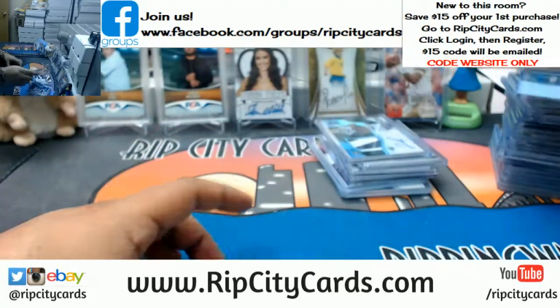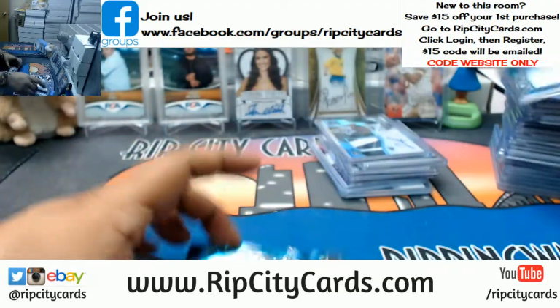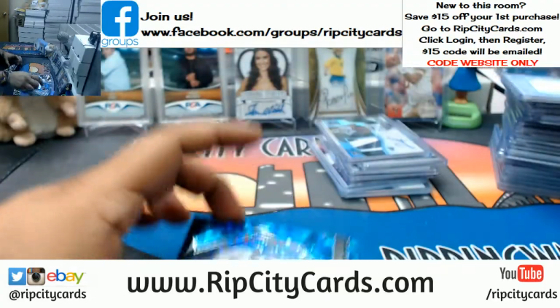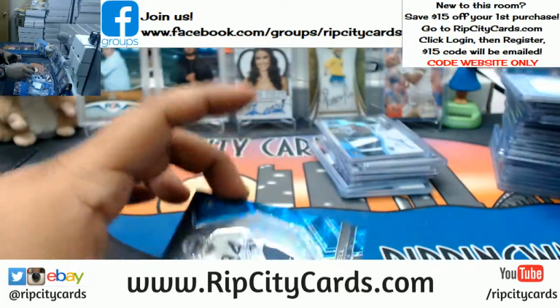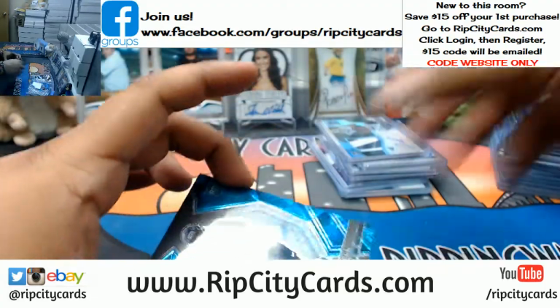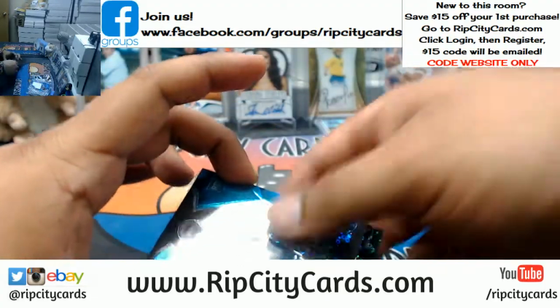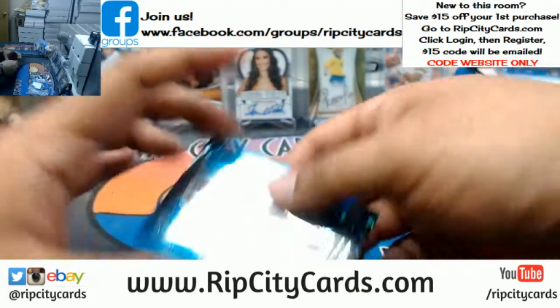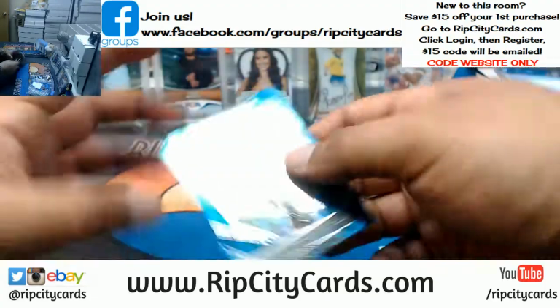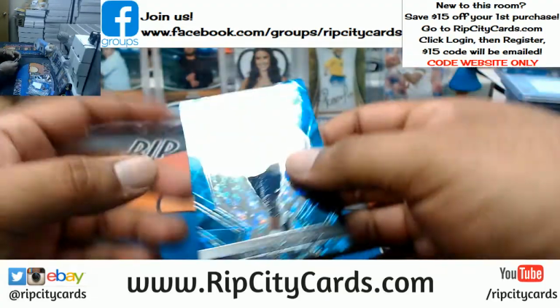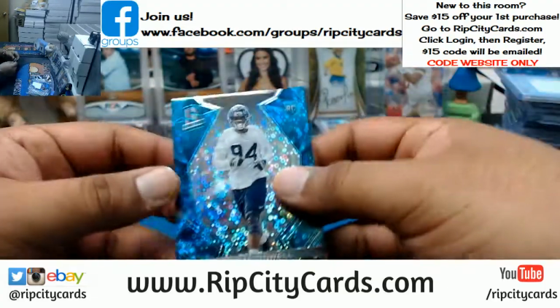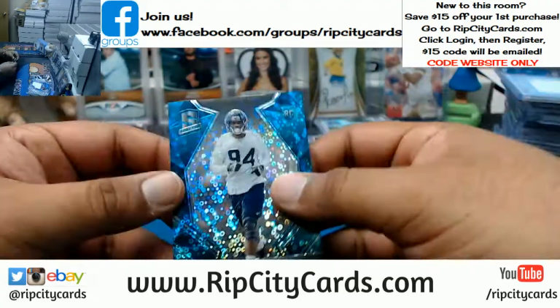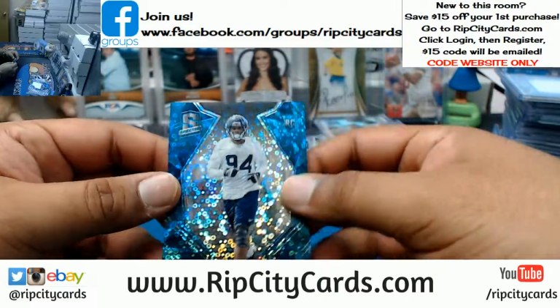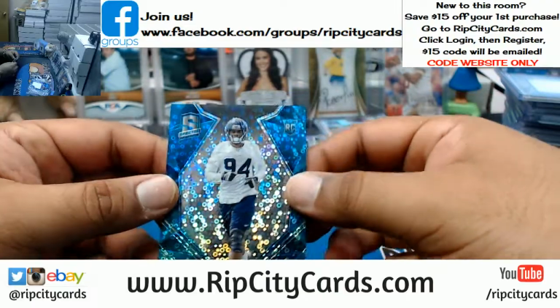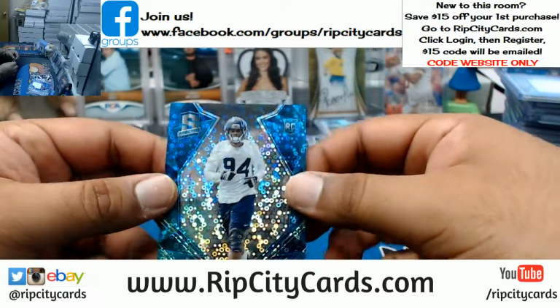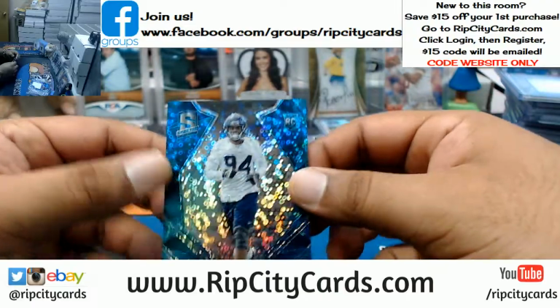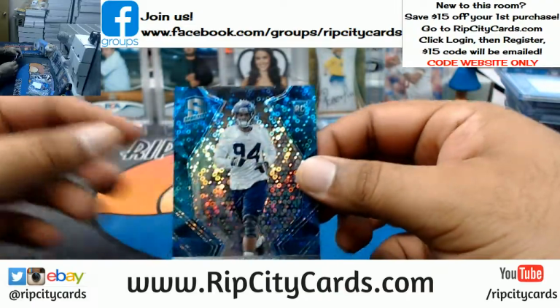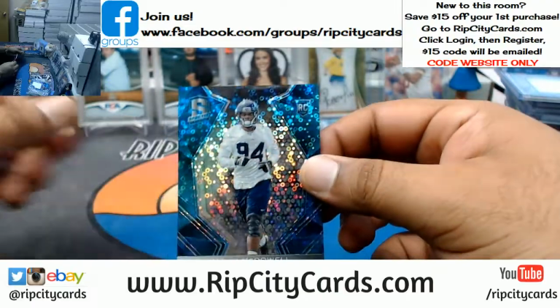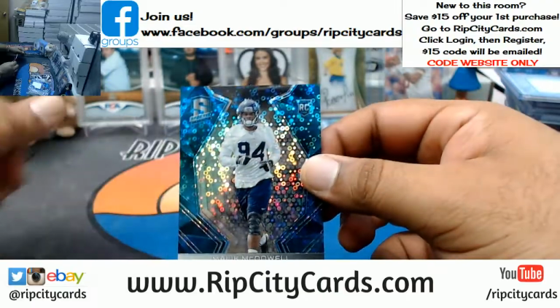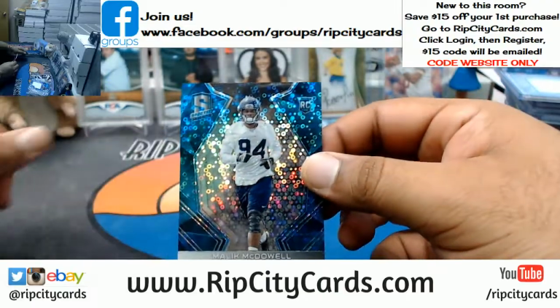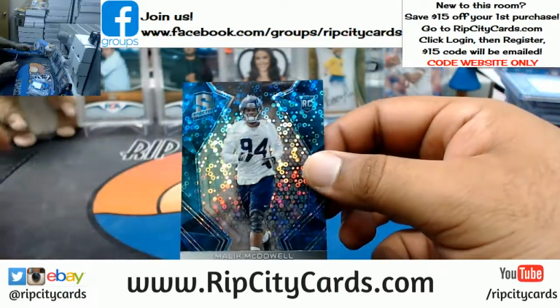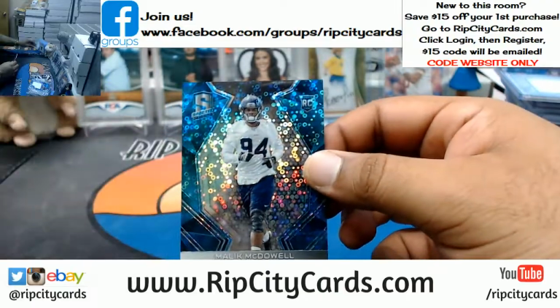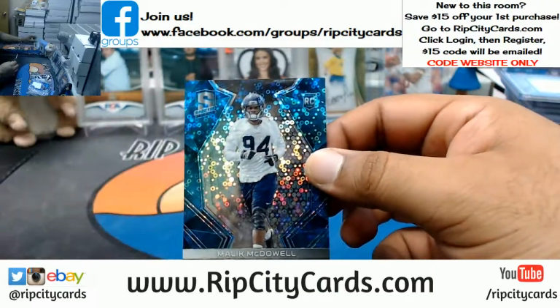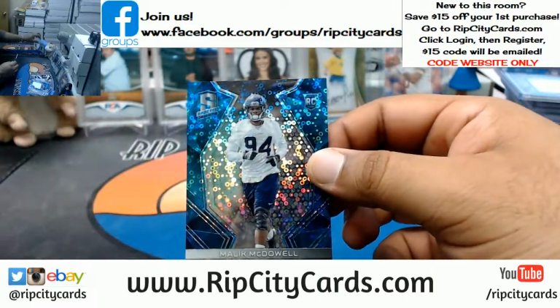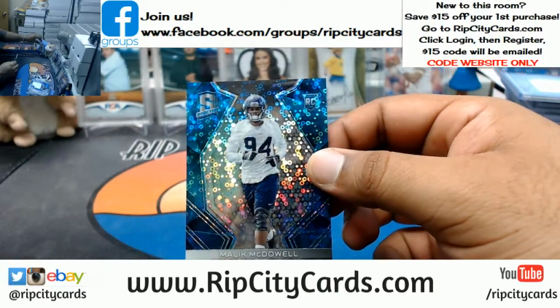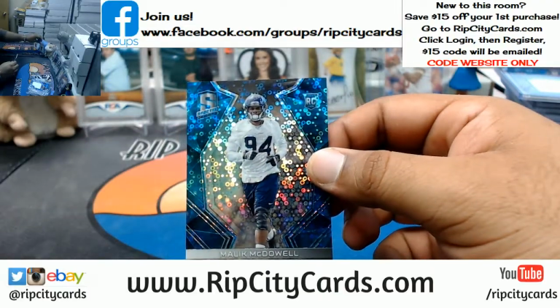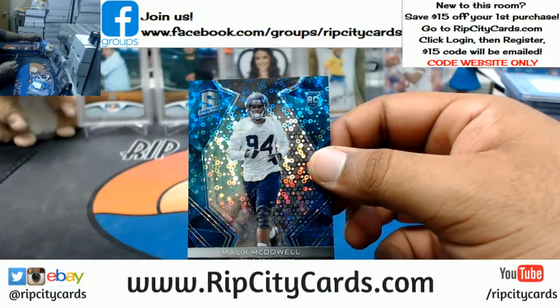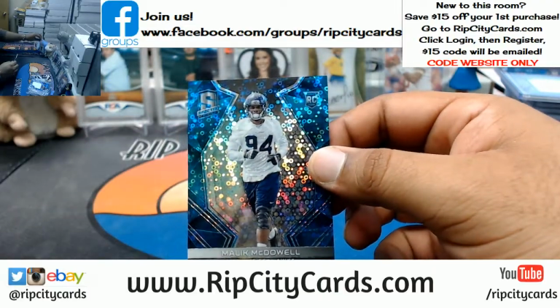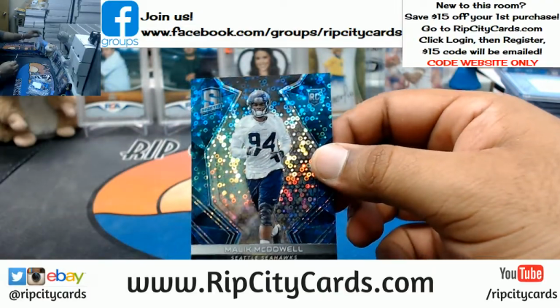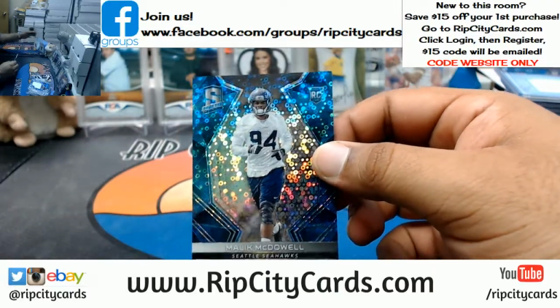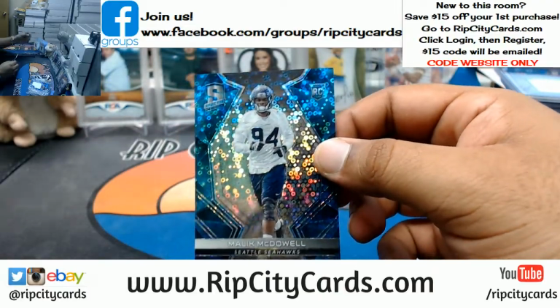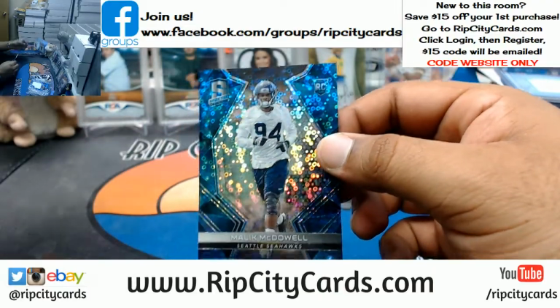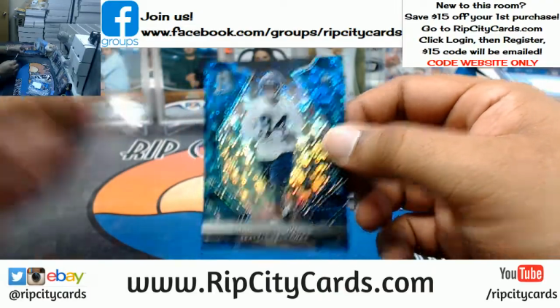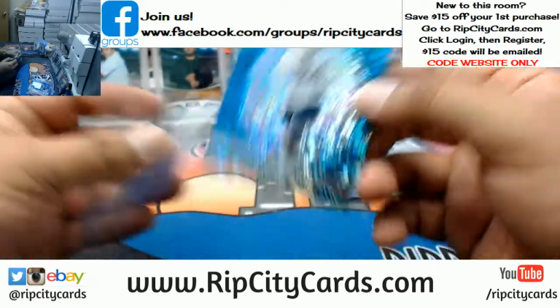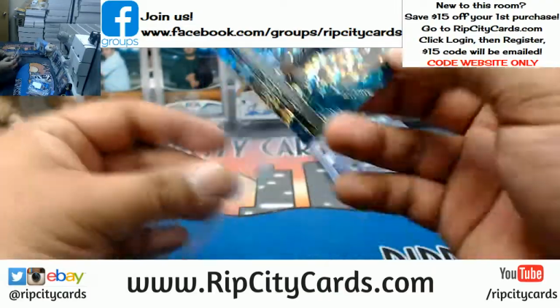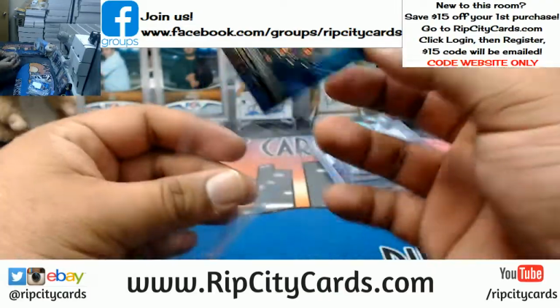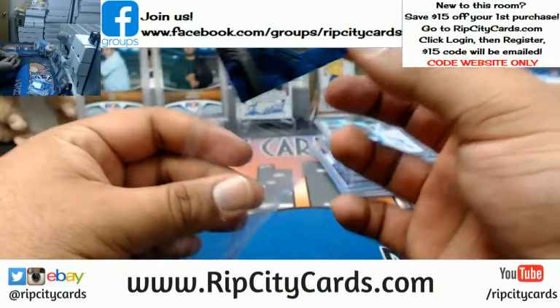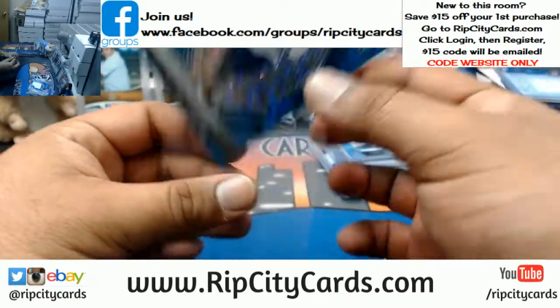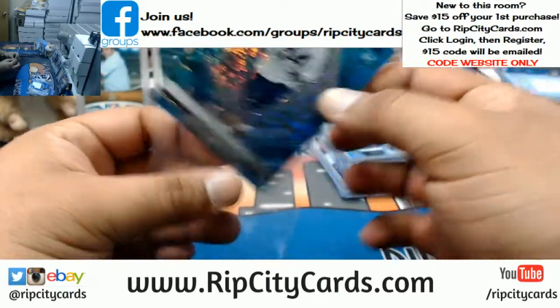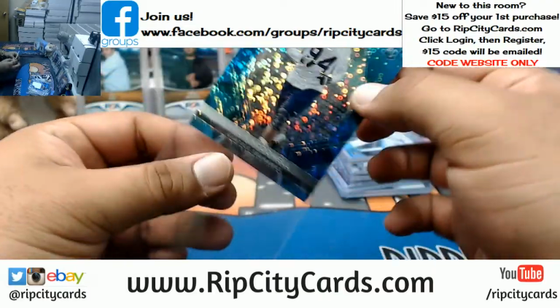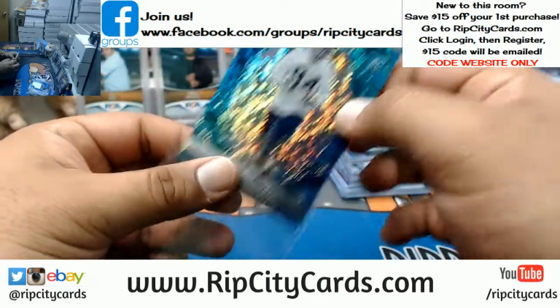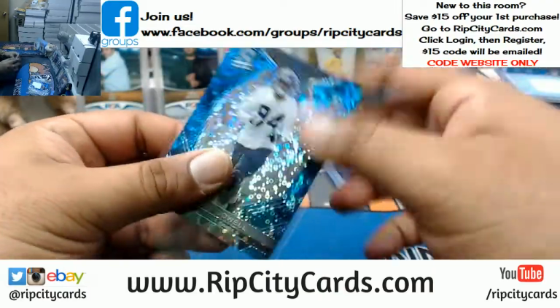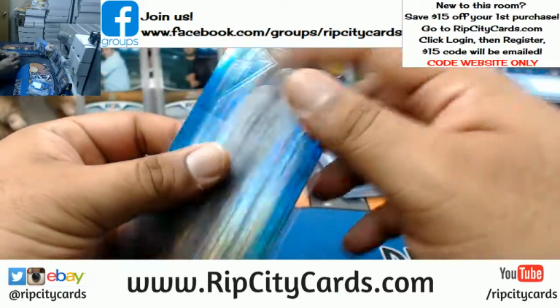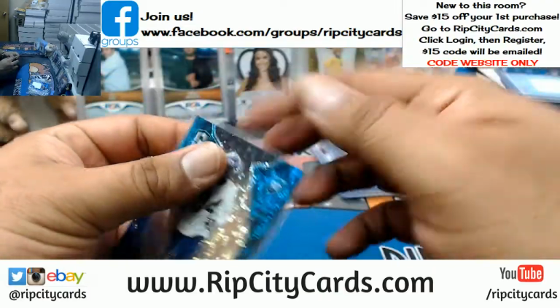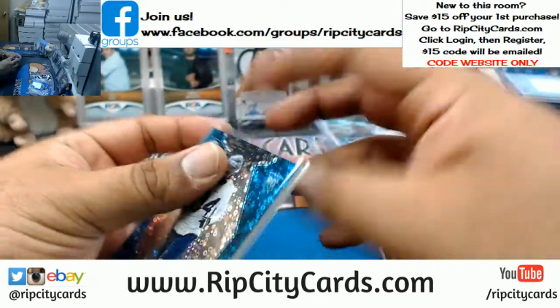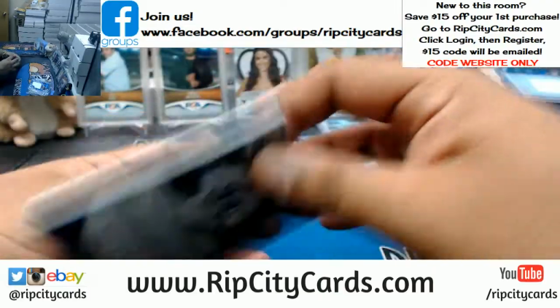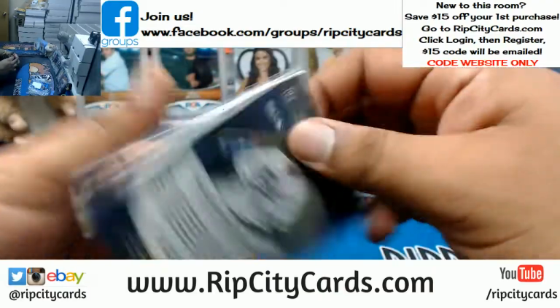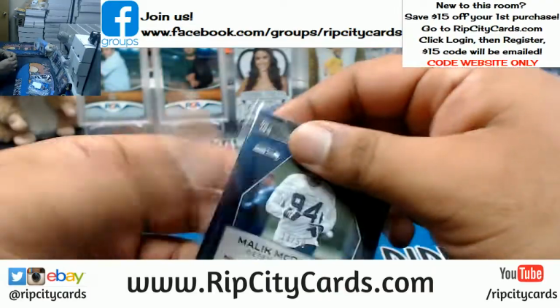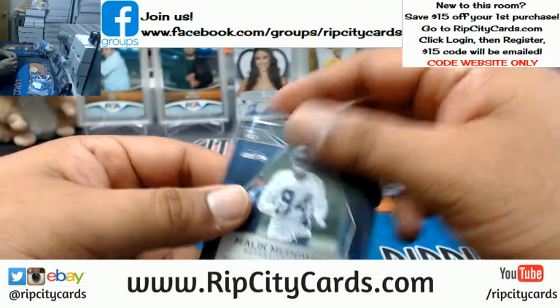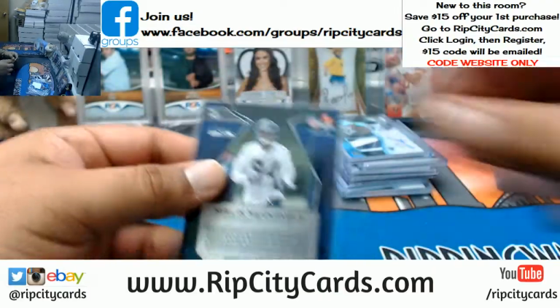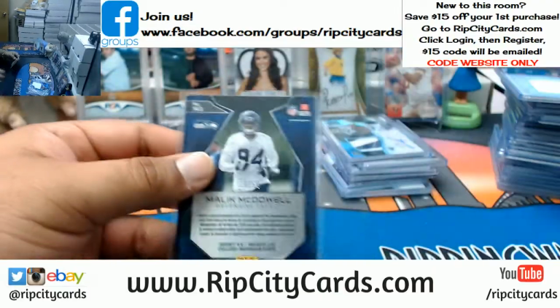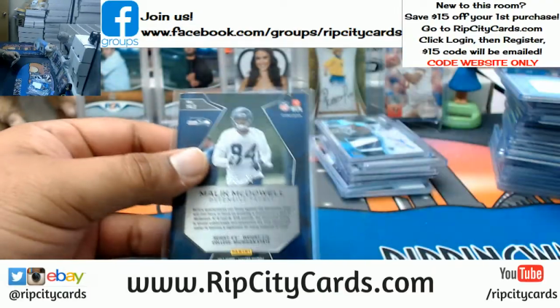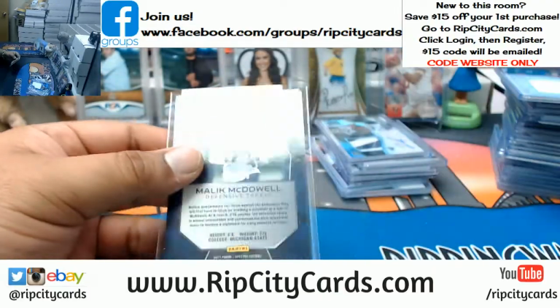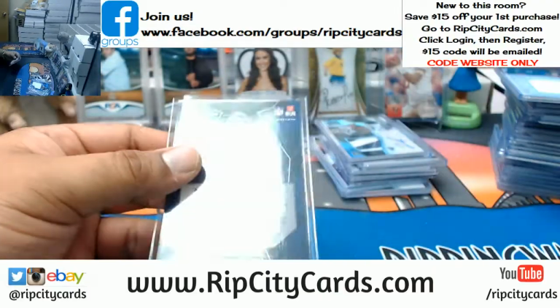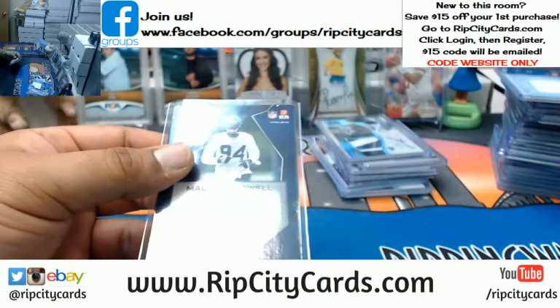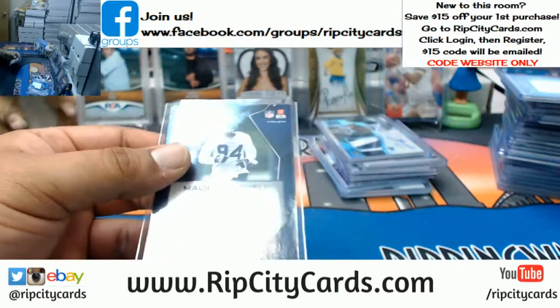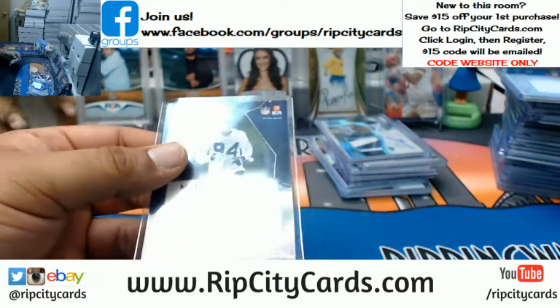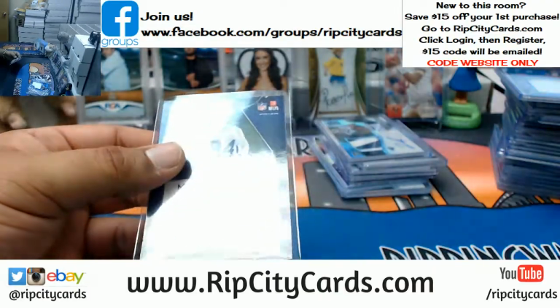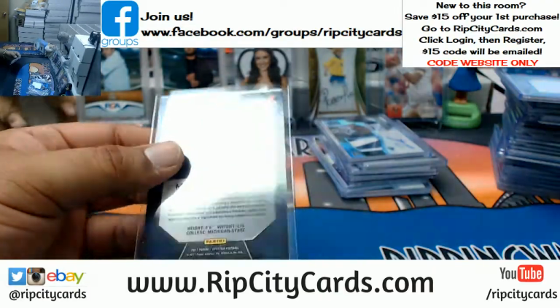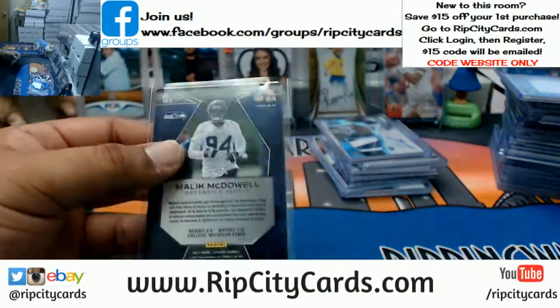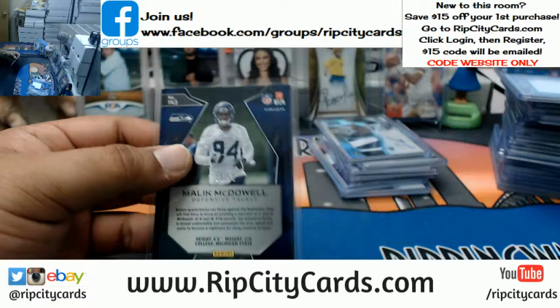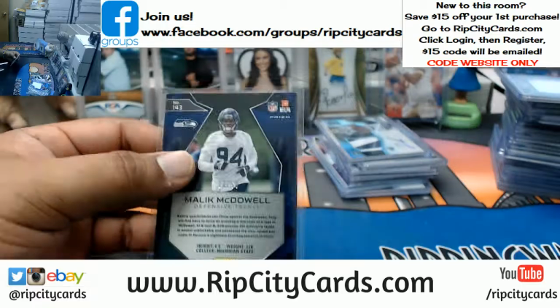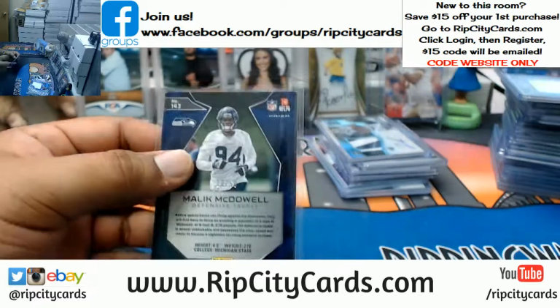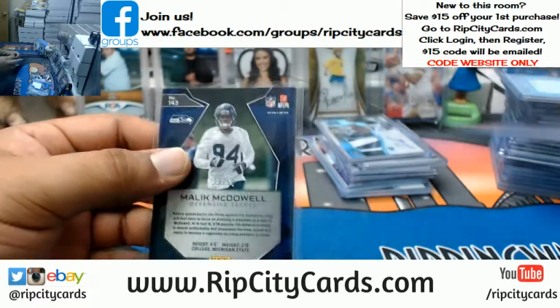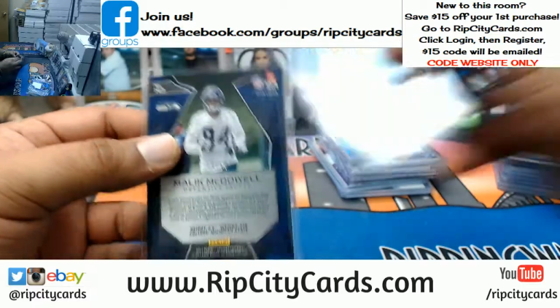And for the Seahawks, Malik McDowell — that is numbered to 50.